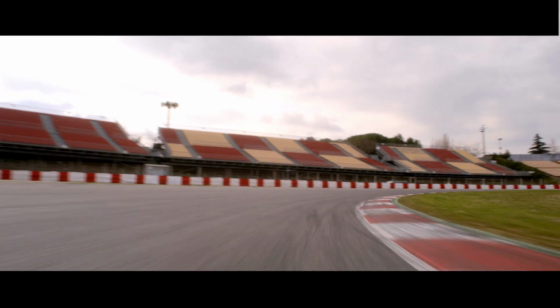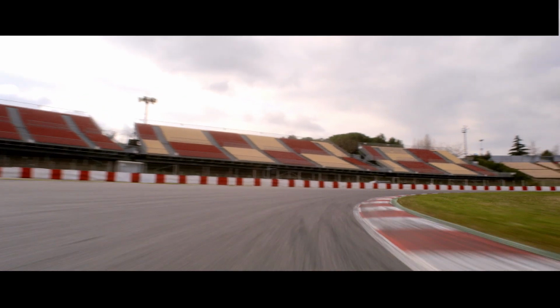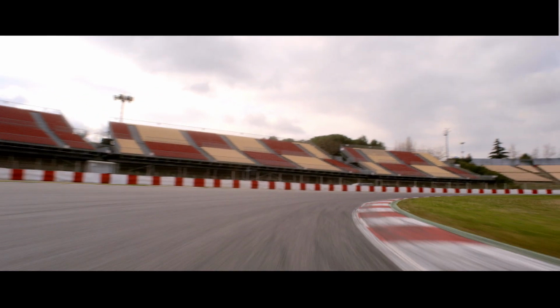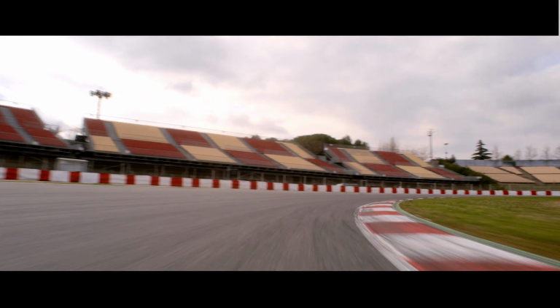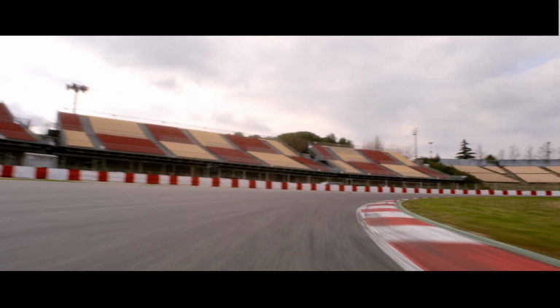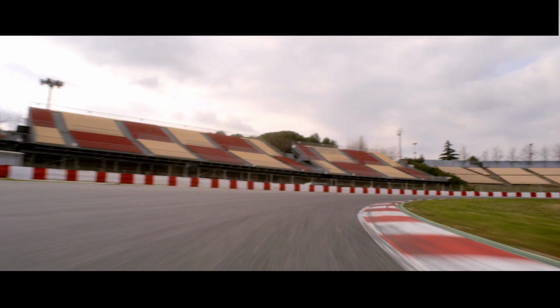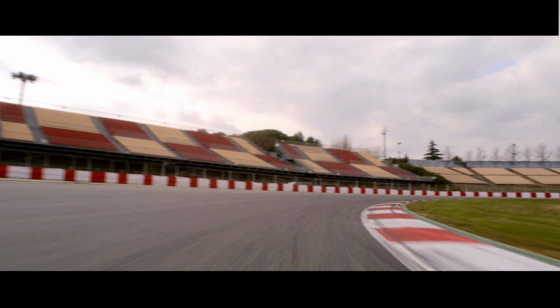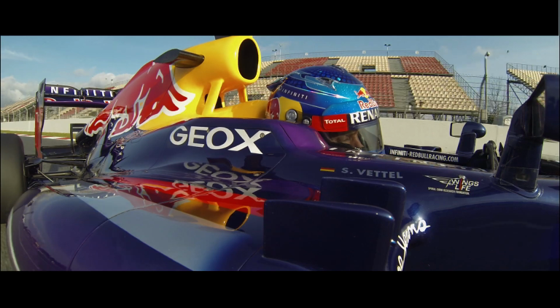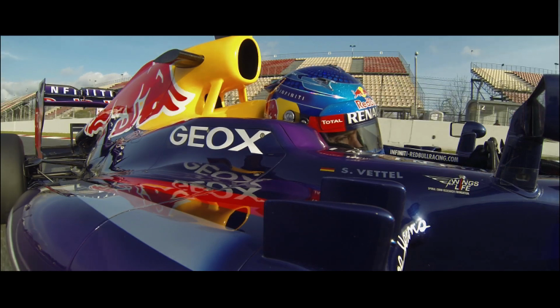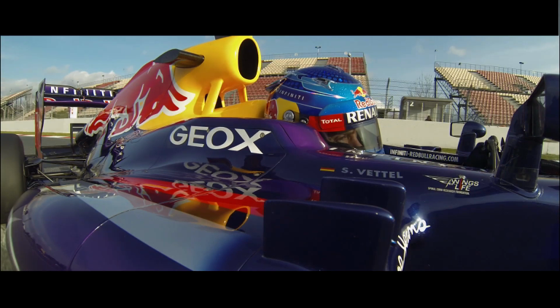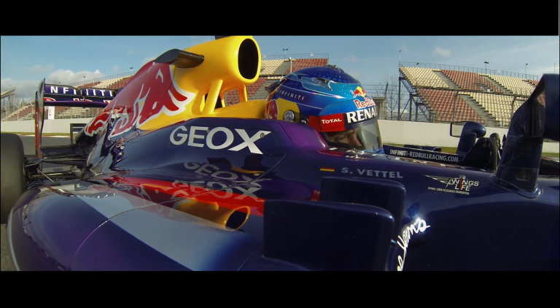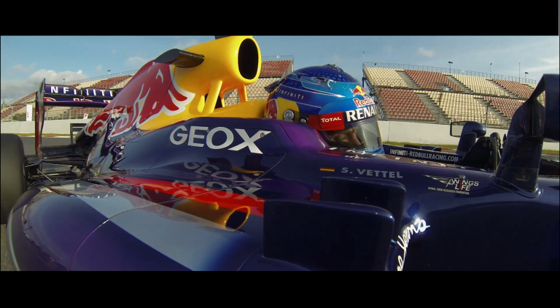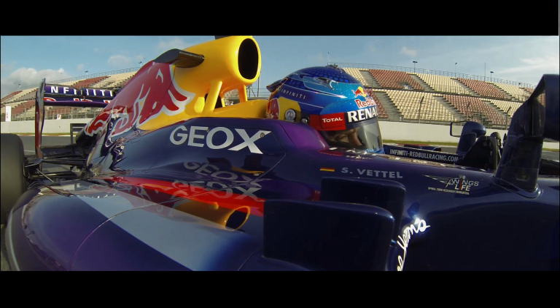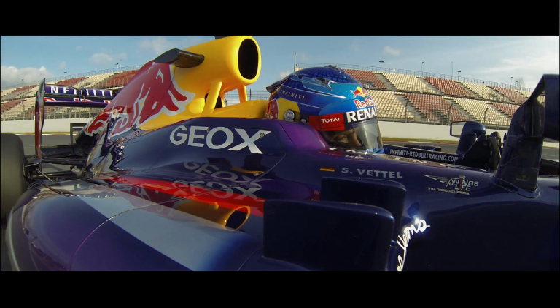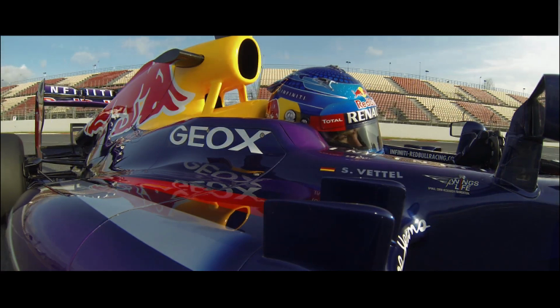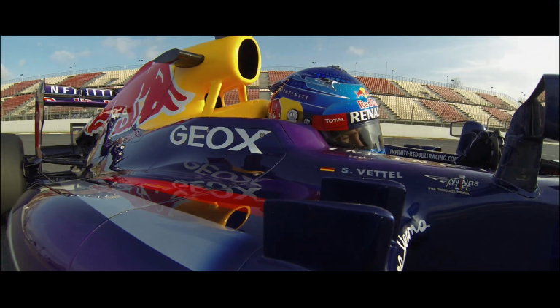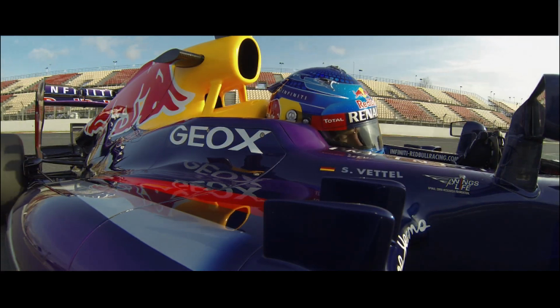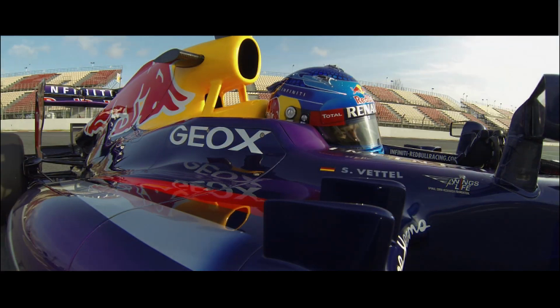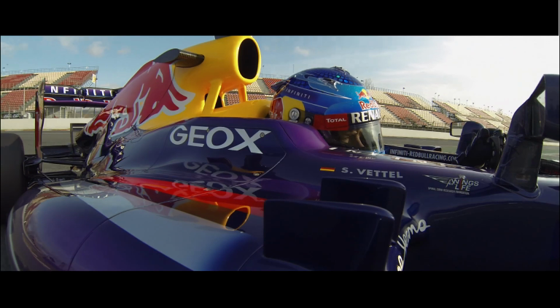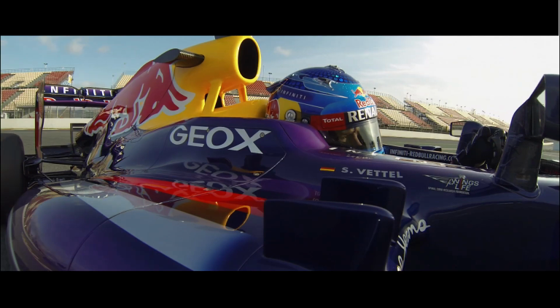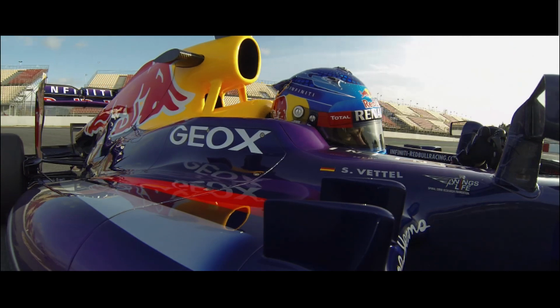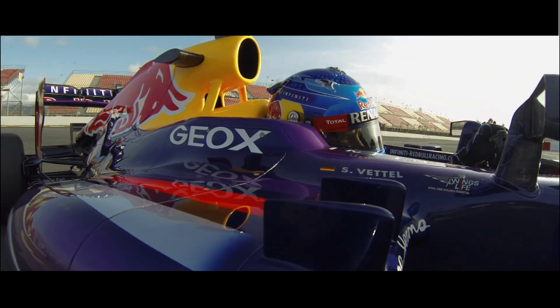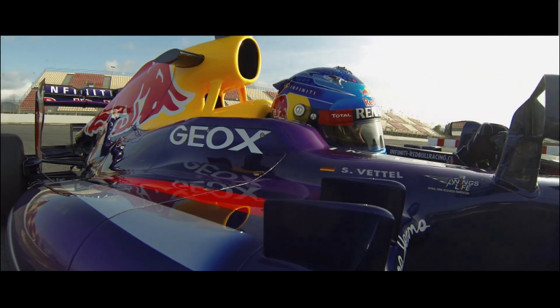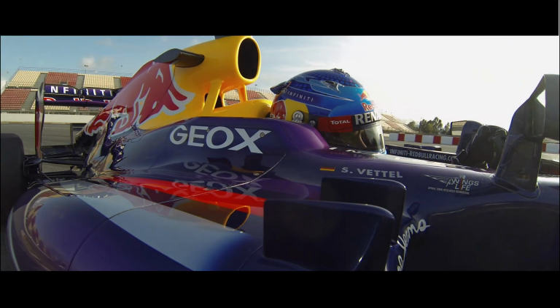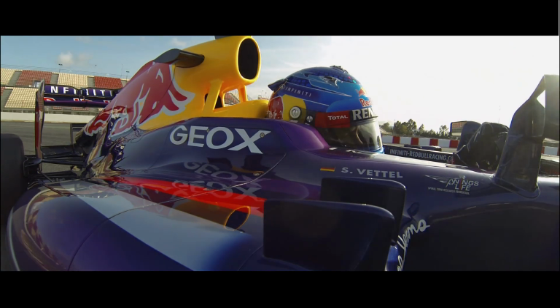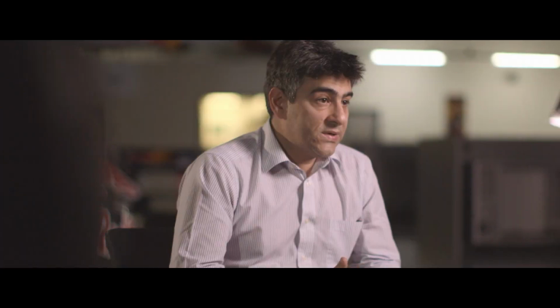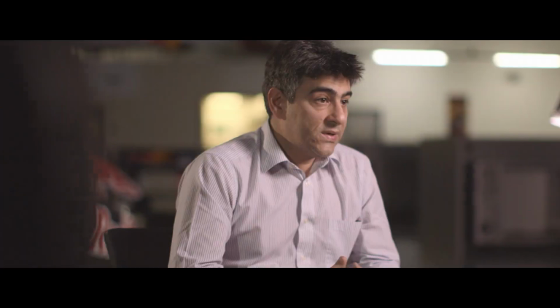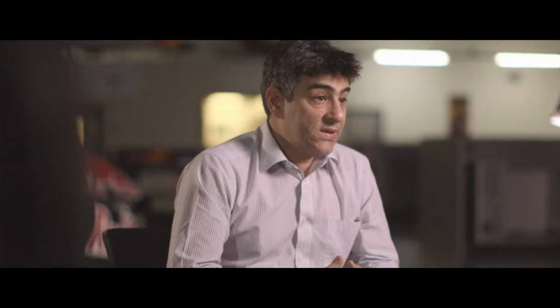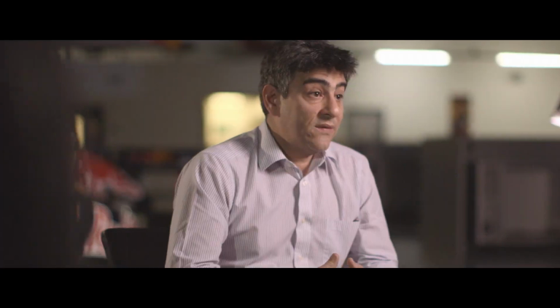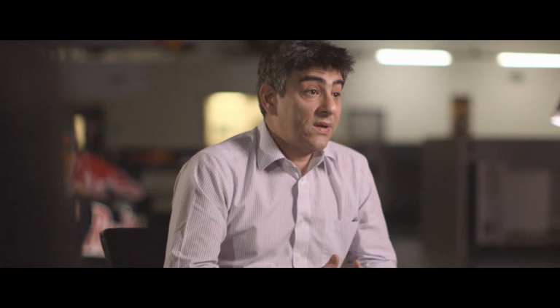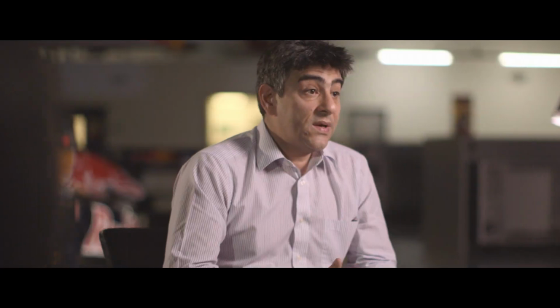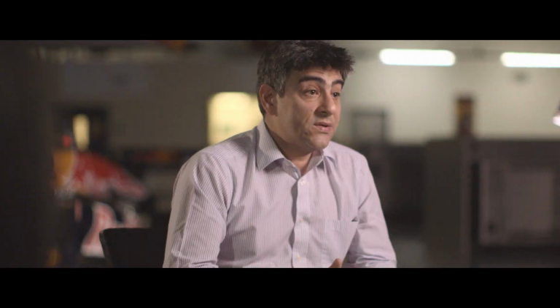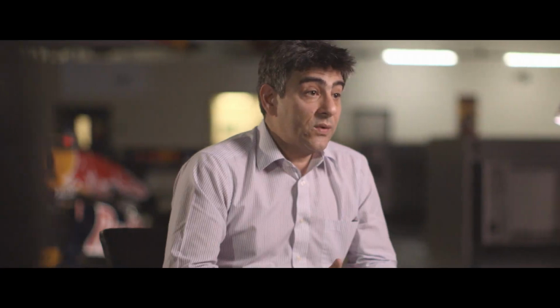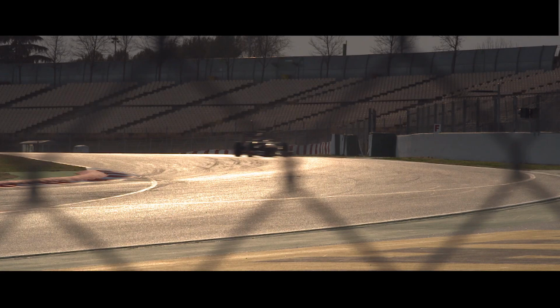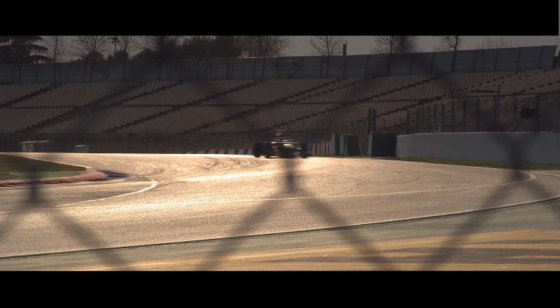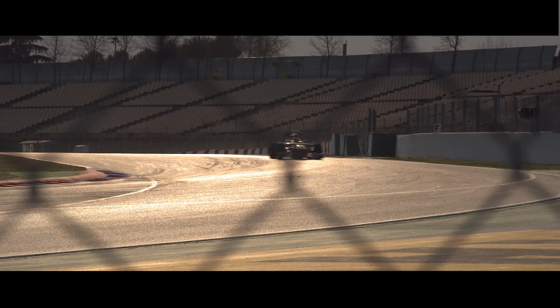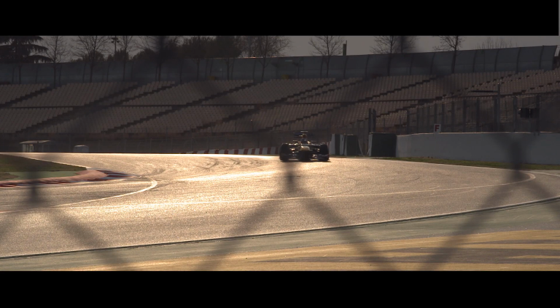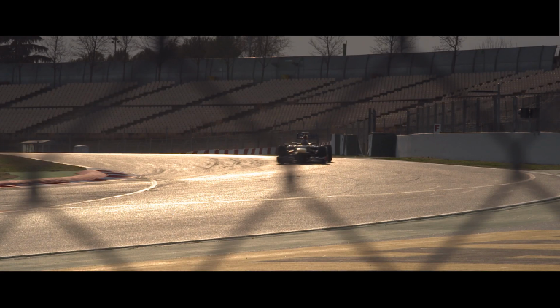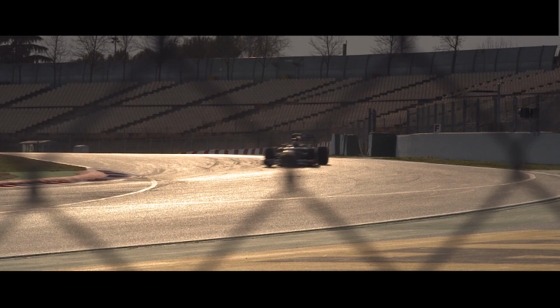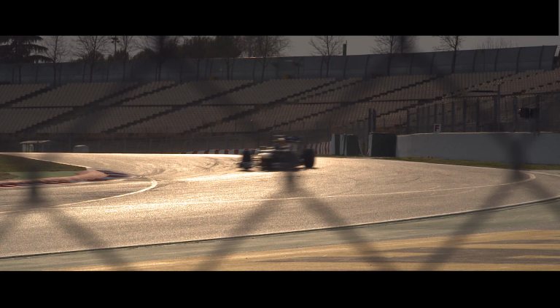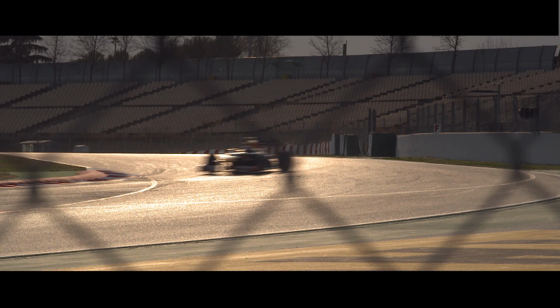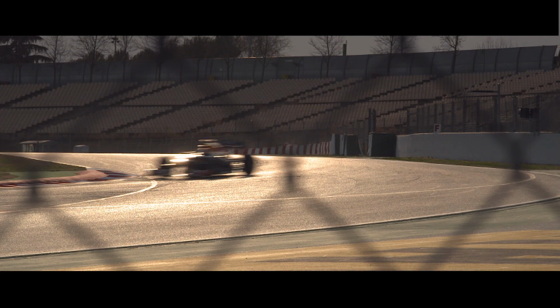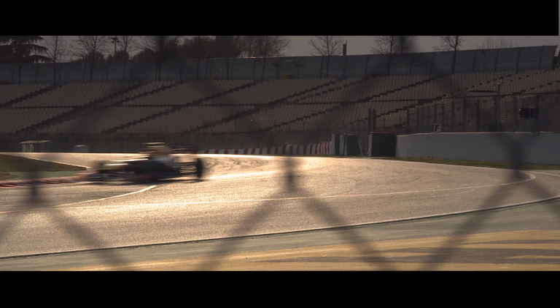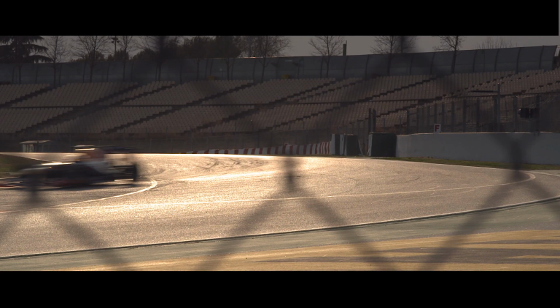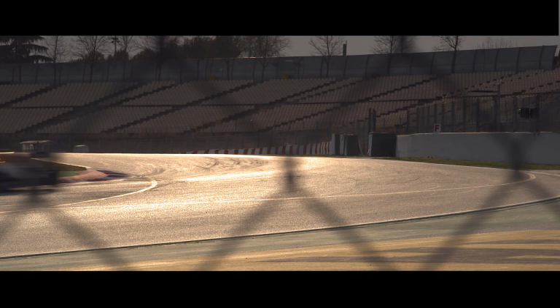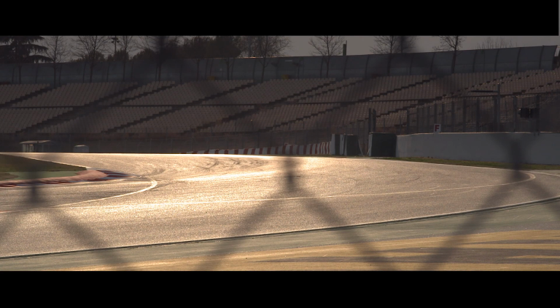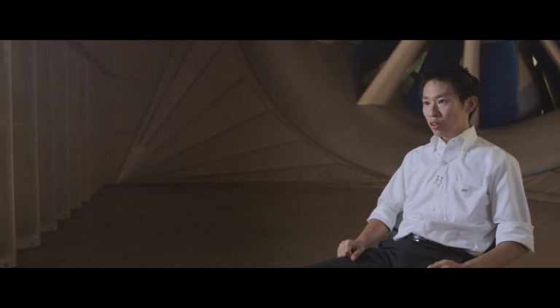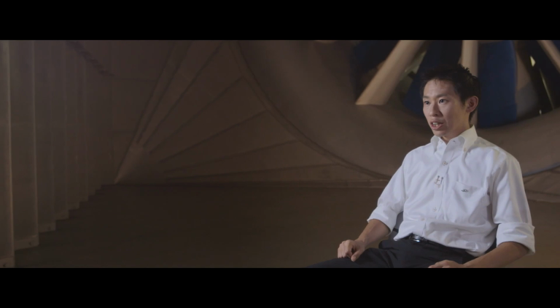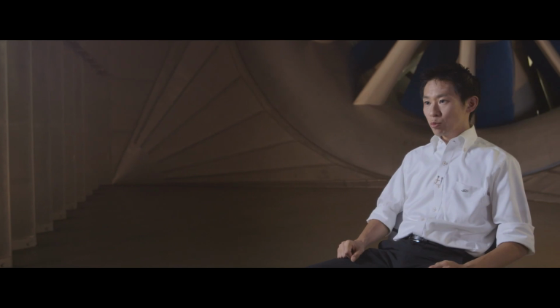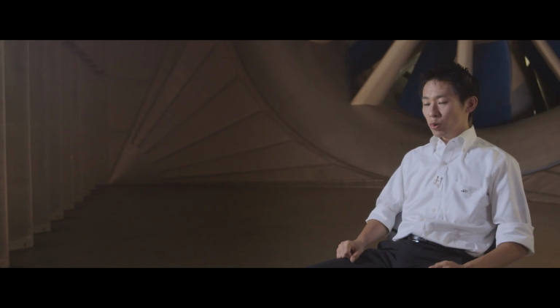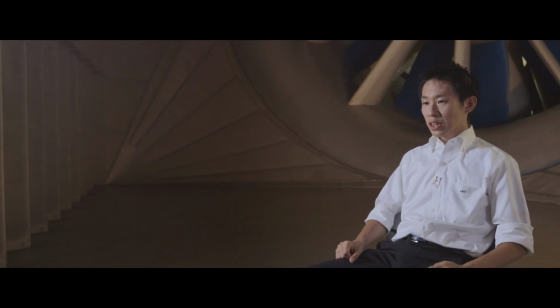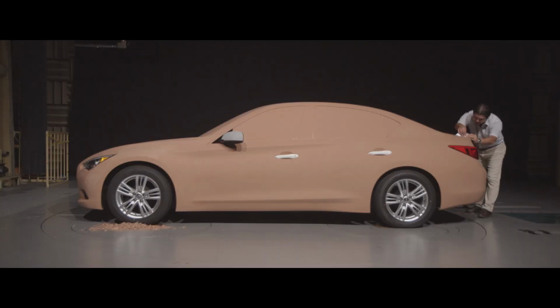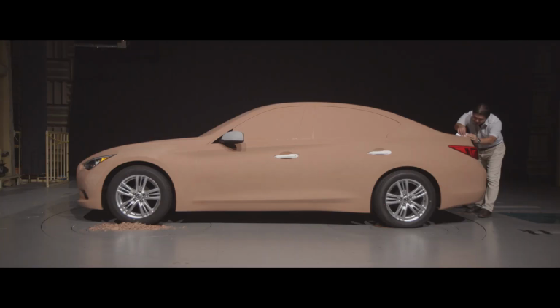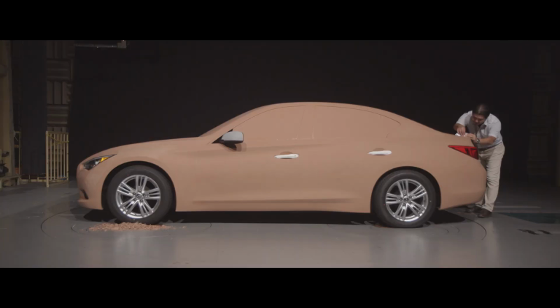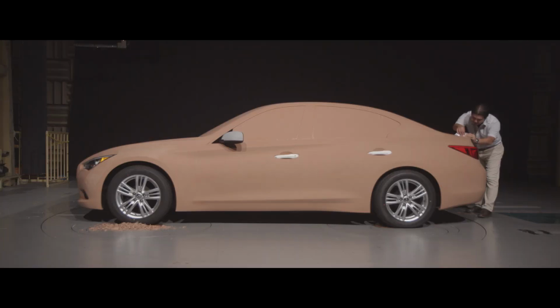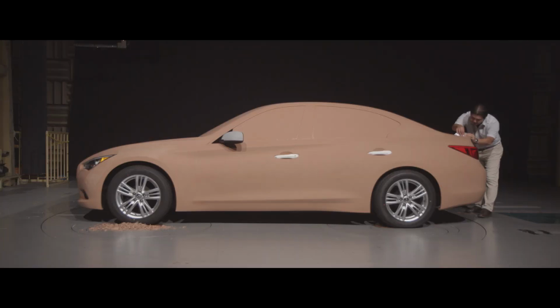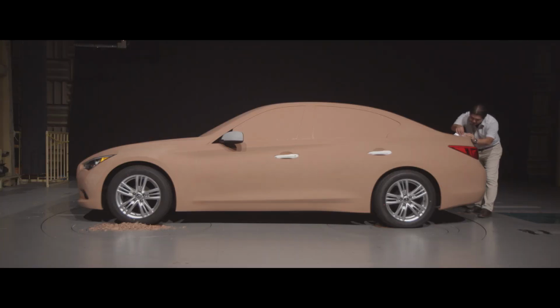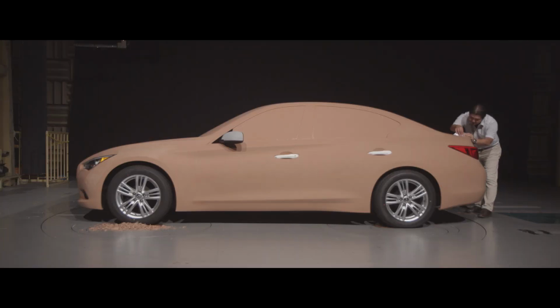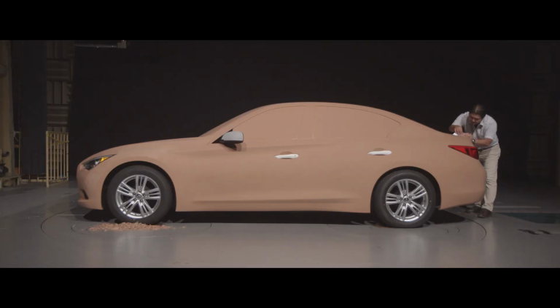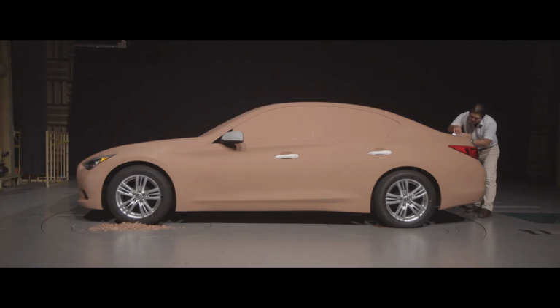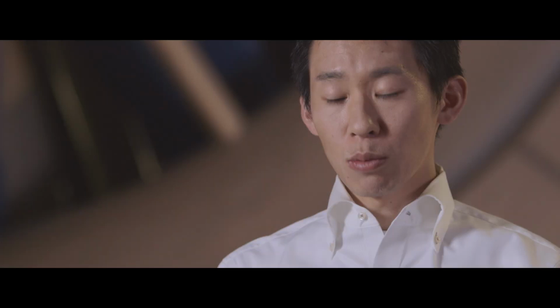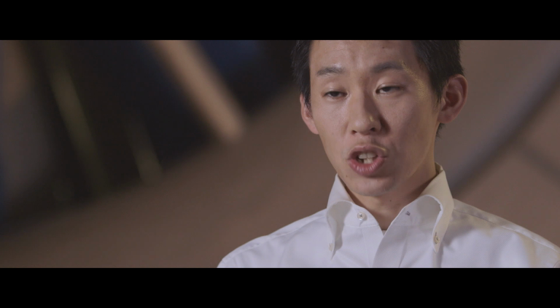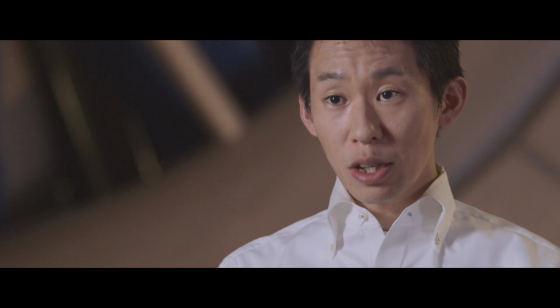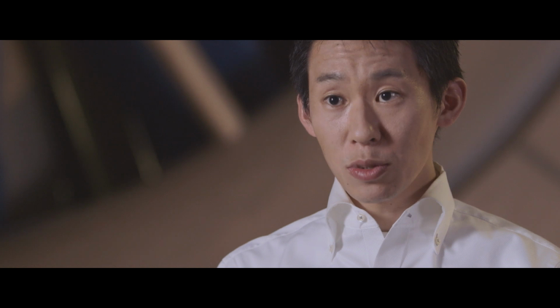Here at Red Bull Racing, we spend 24 hours, seven days a week in the wind tunnel. We've tried more than a thousand types of shapes.